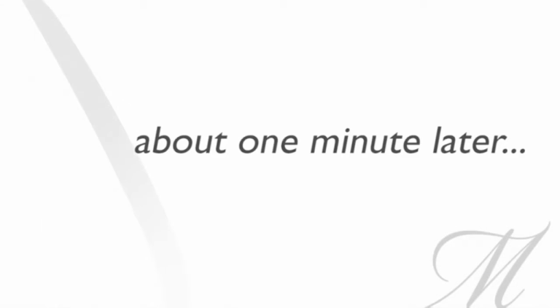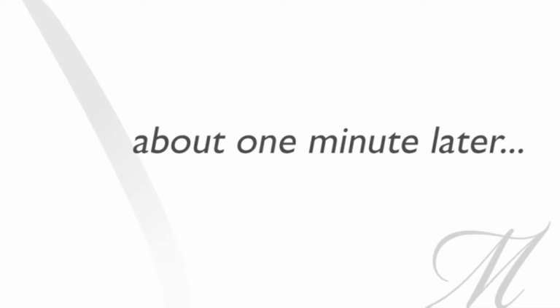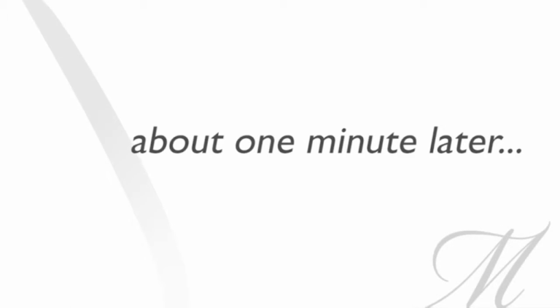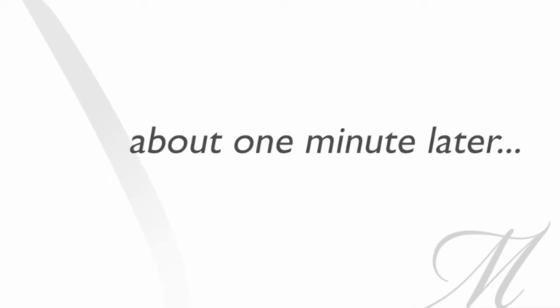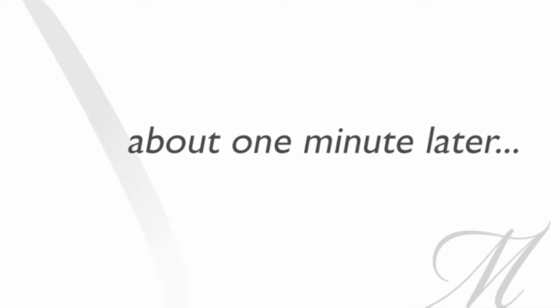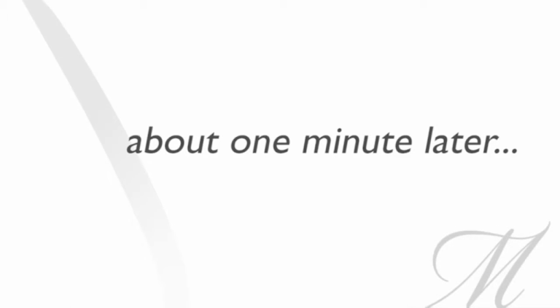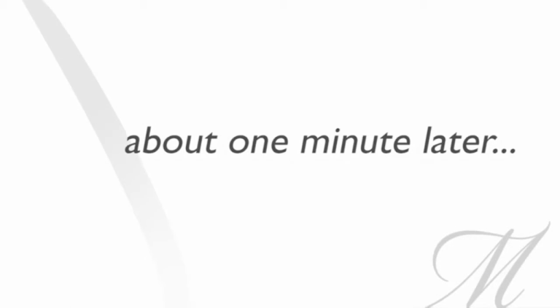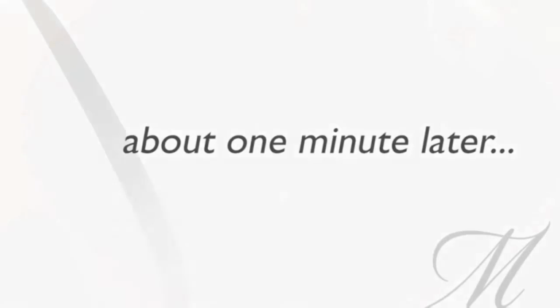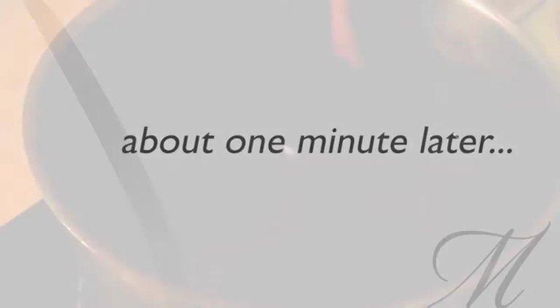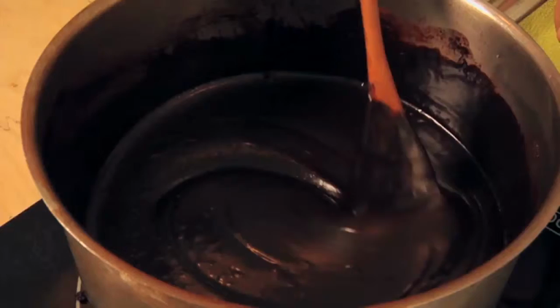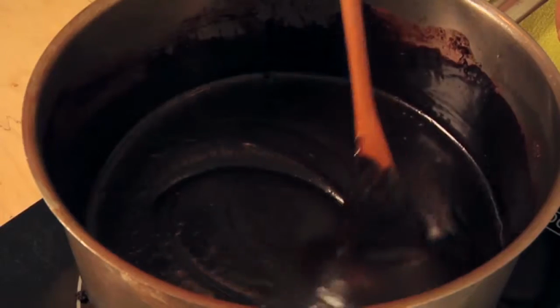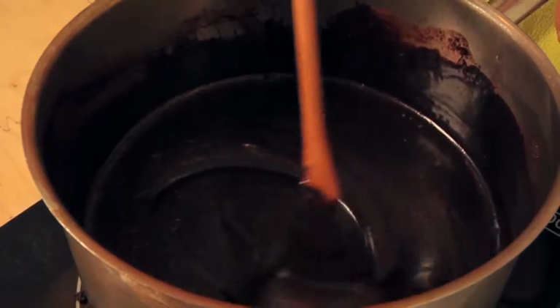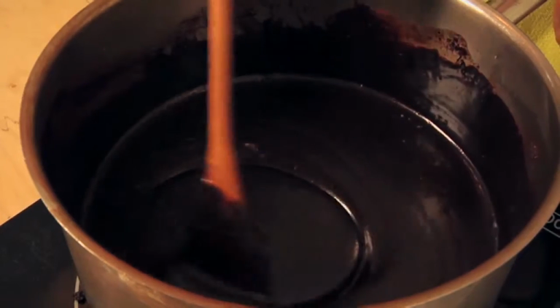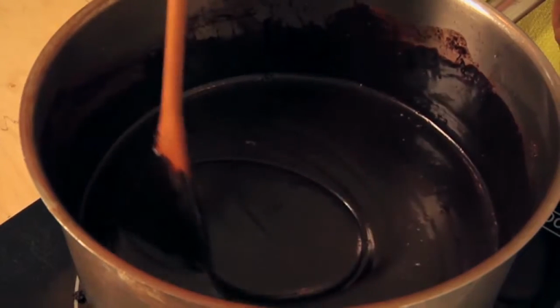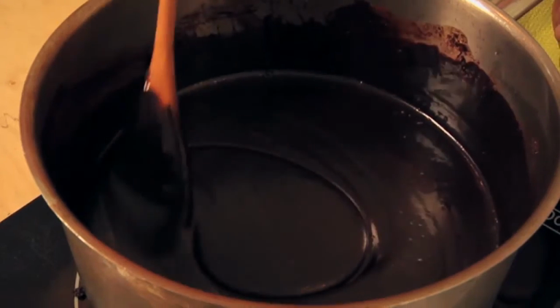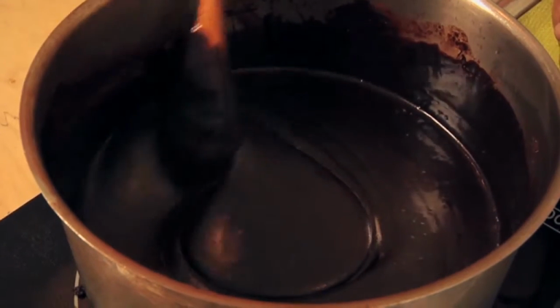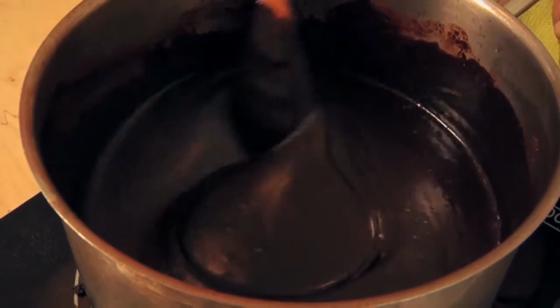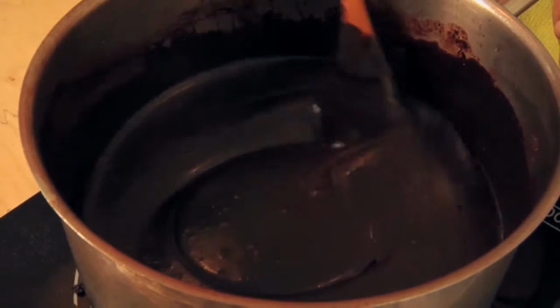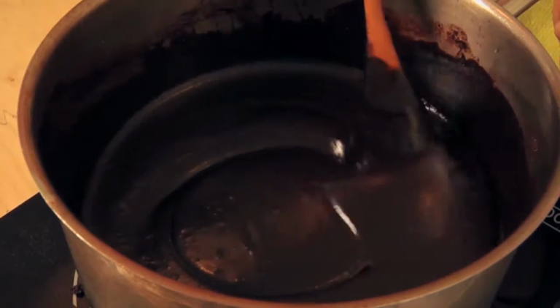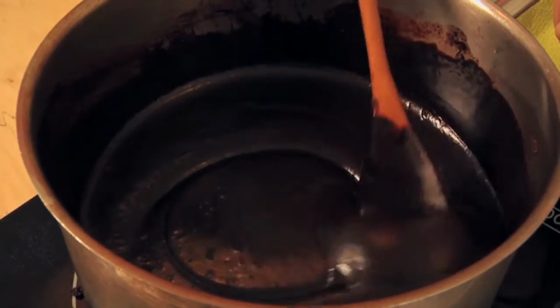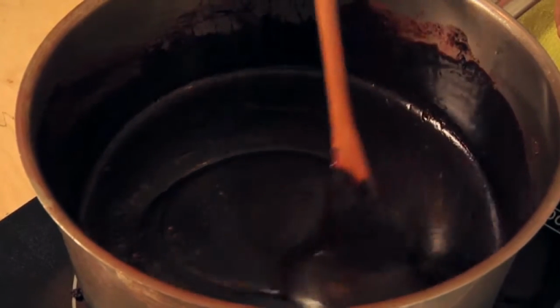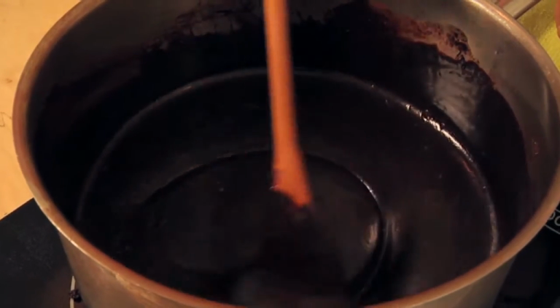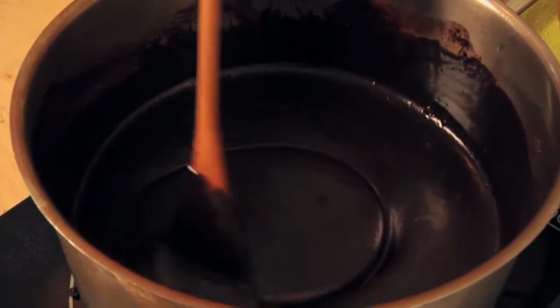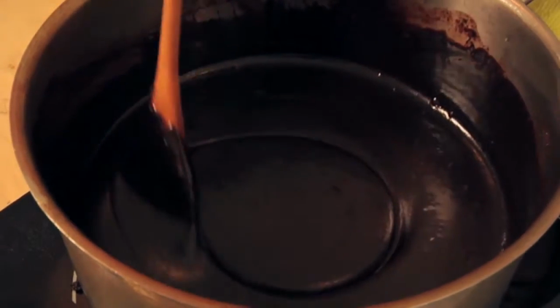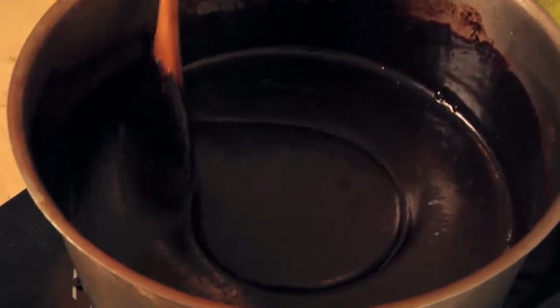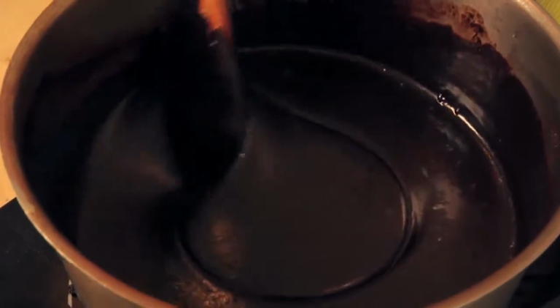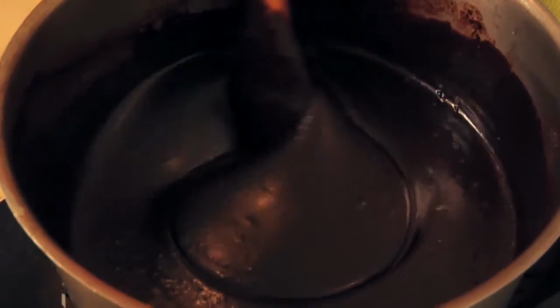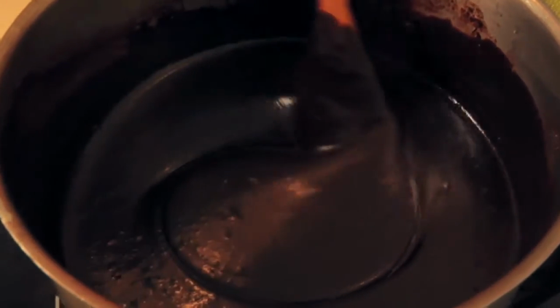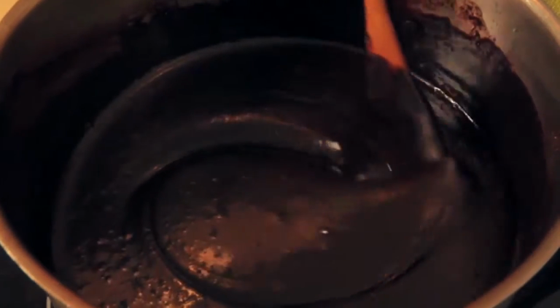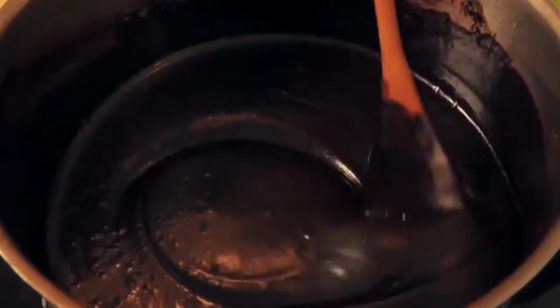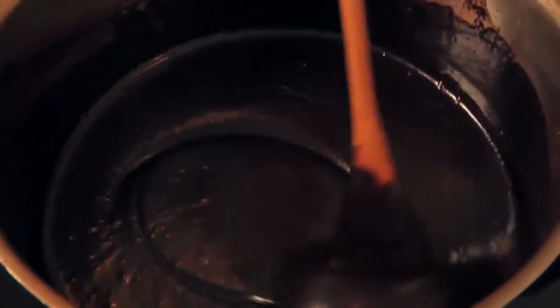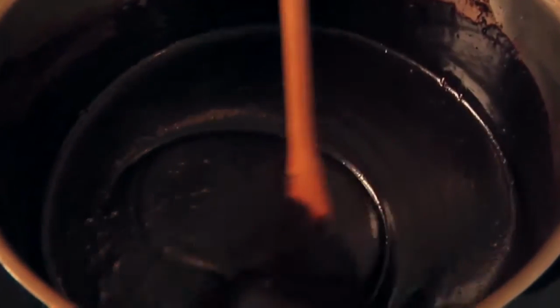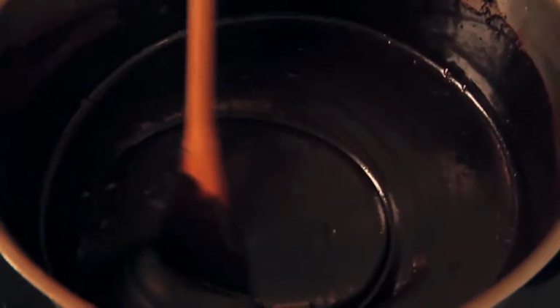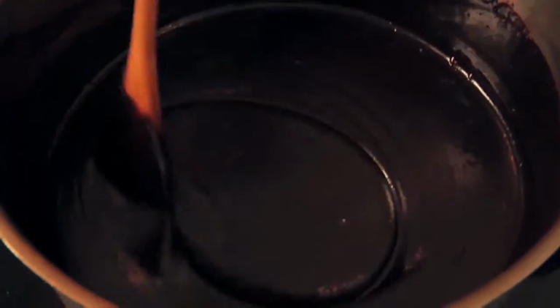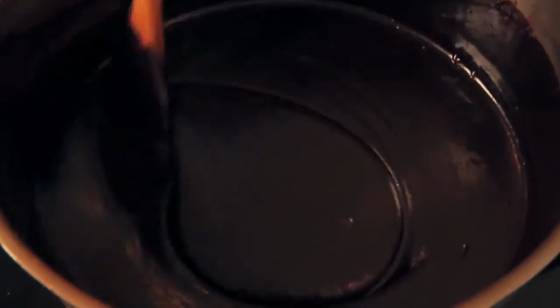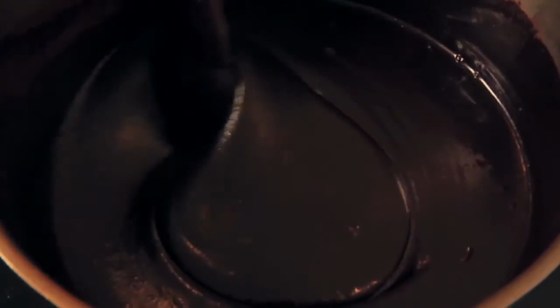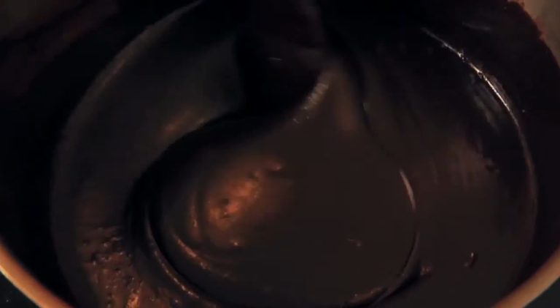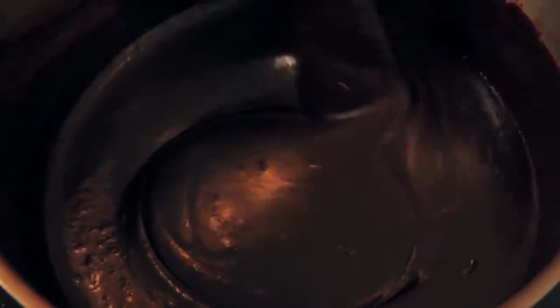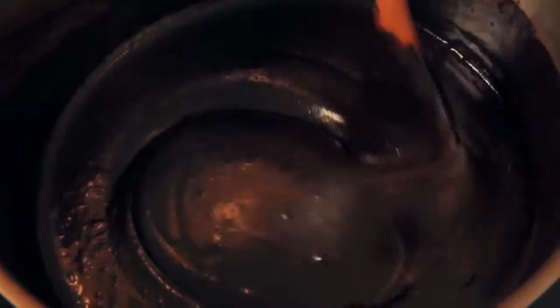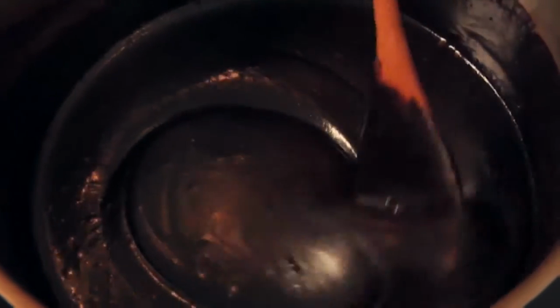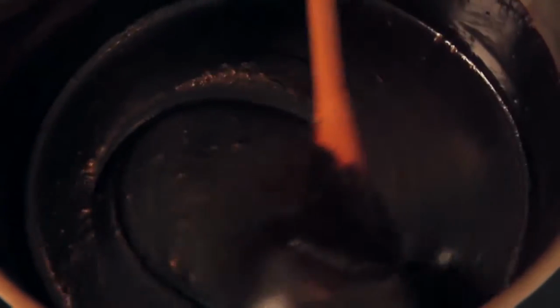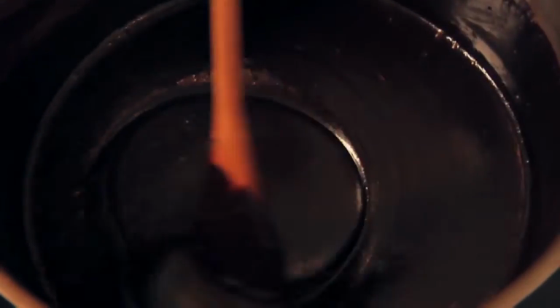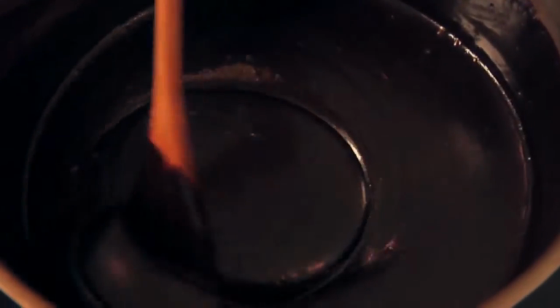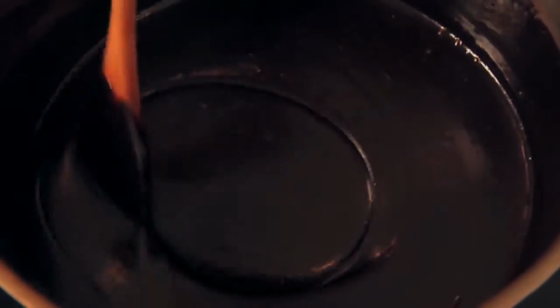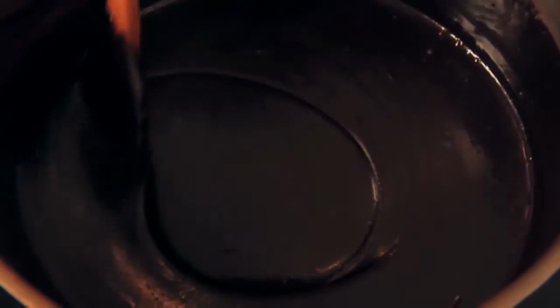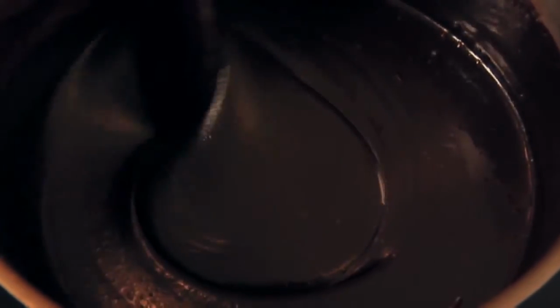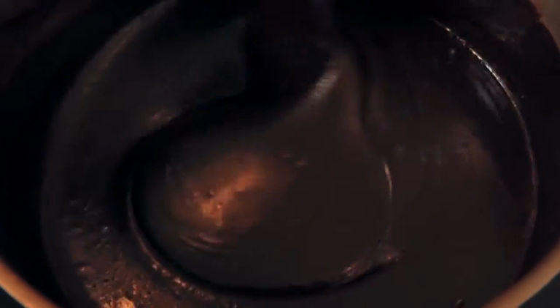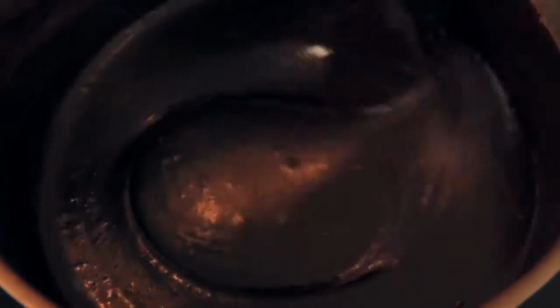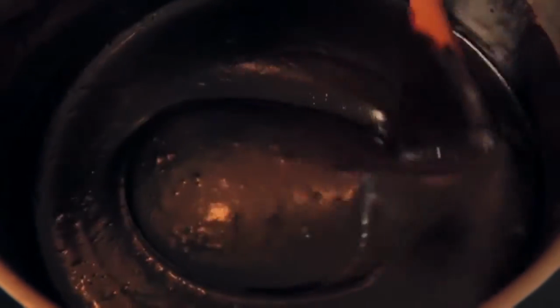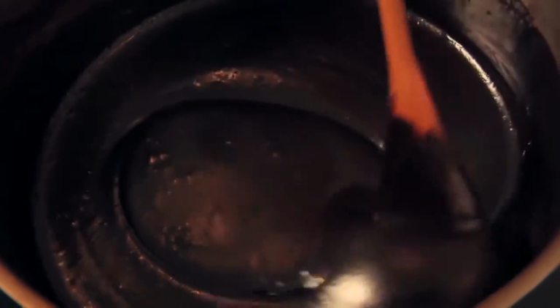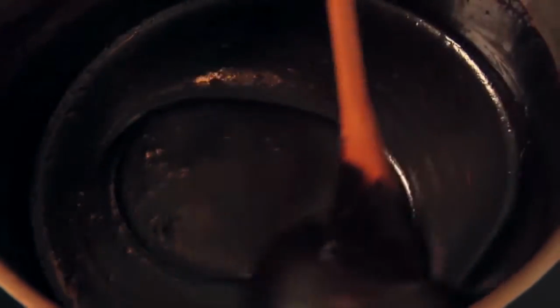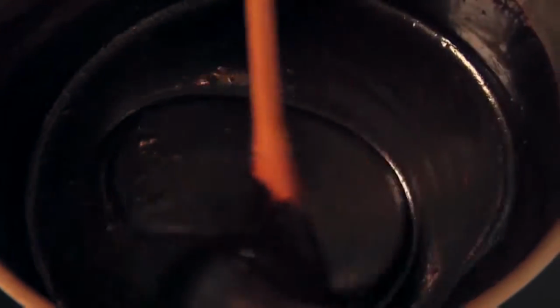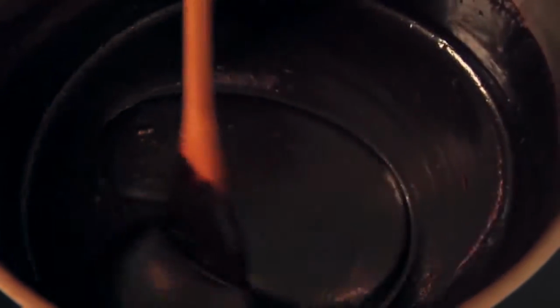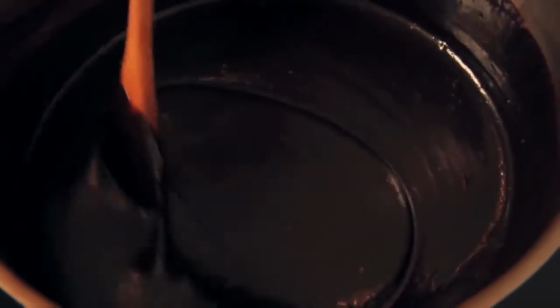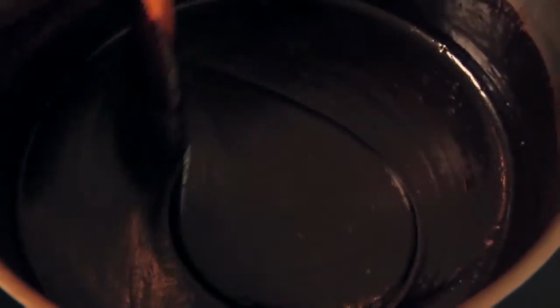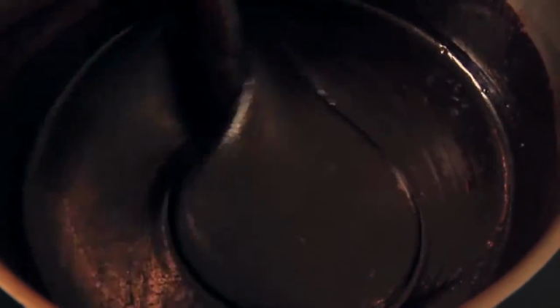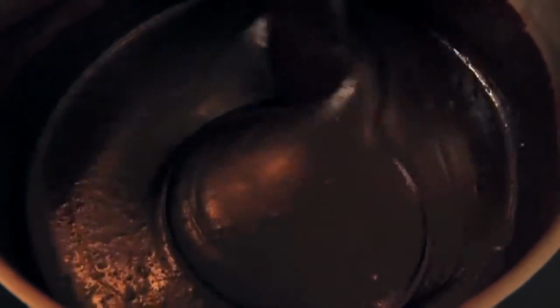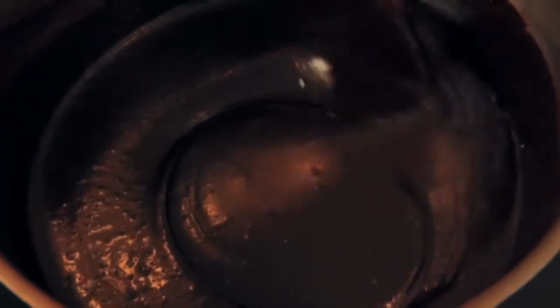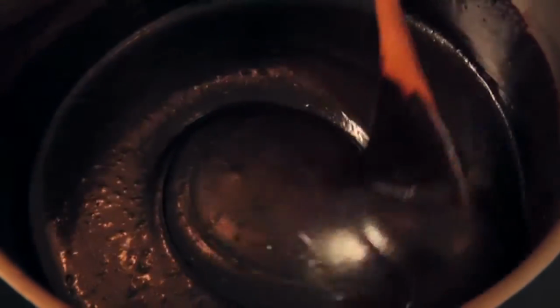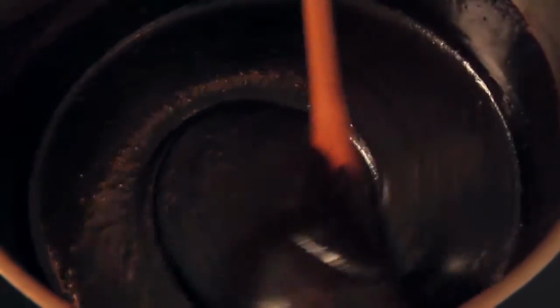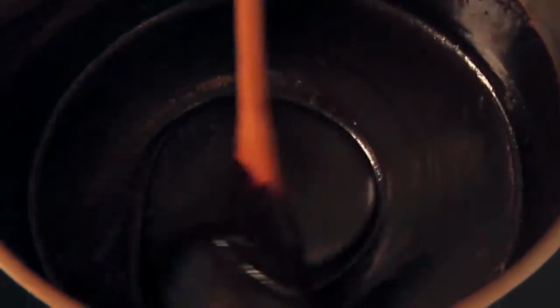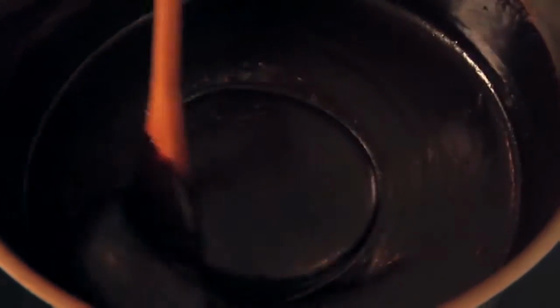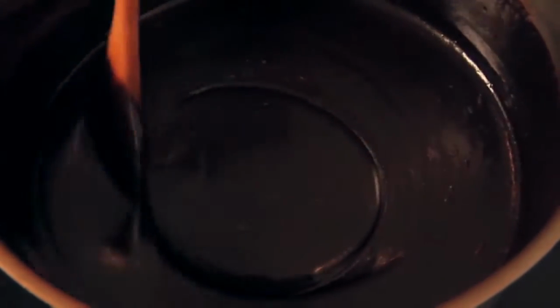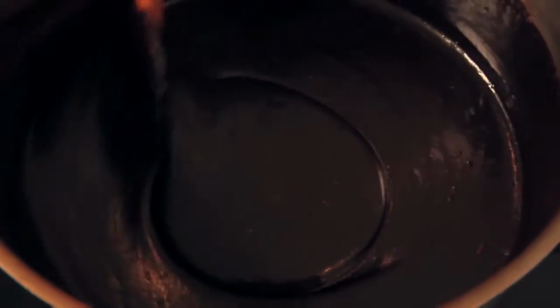Your fudge is ready to enjoy now, or you can store it in the fridge for up to three weeks. Just warm it up before serving and enjoy it with some of our ice cream.